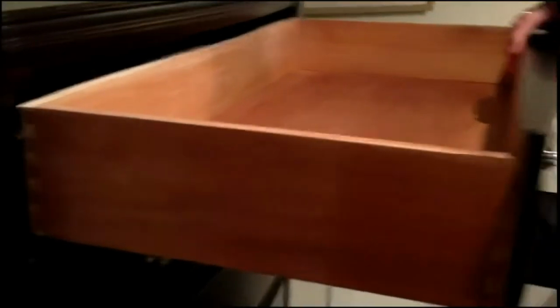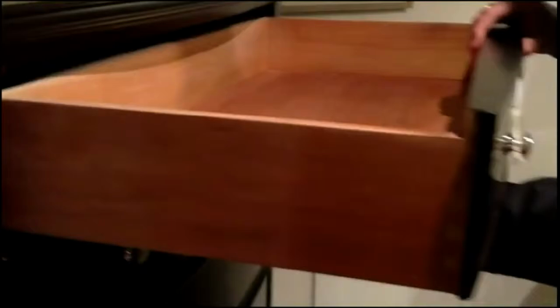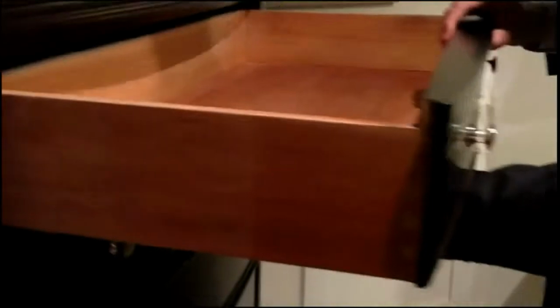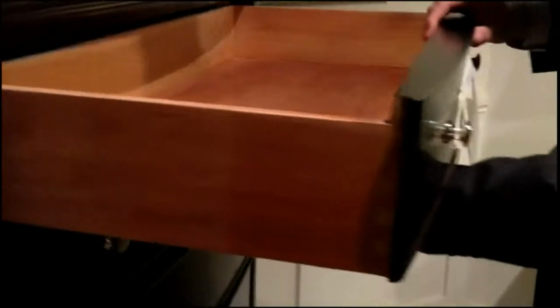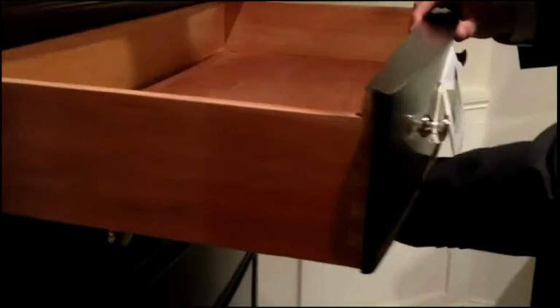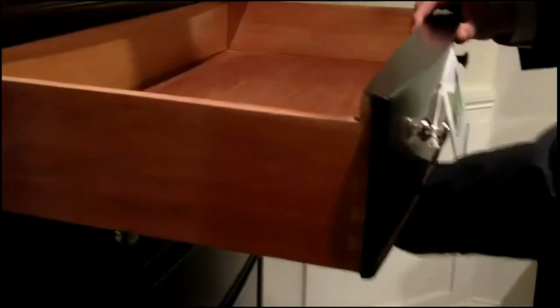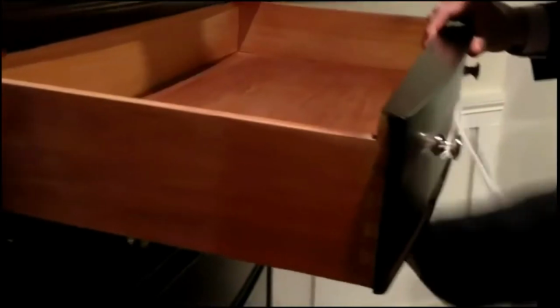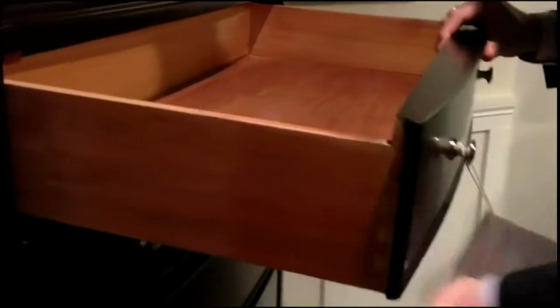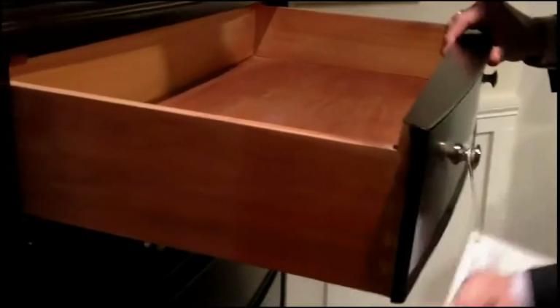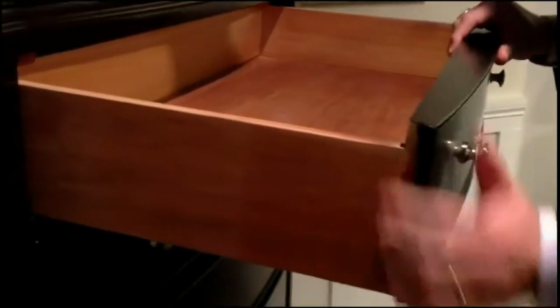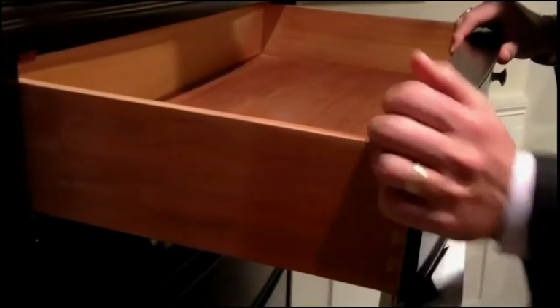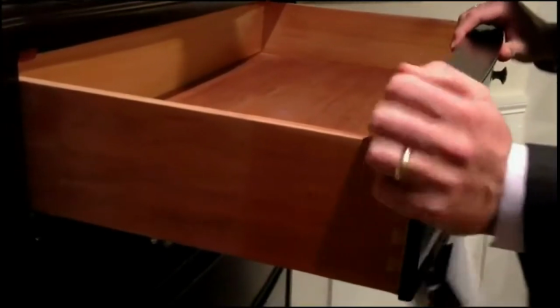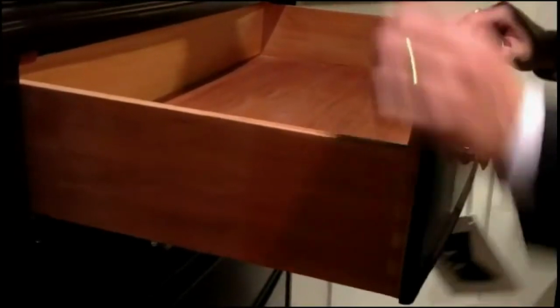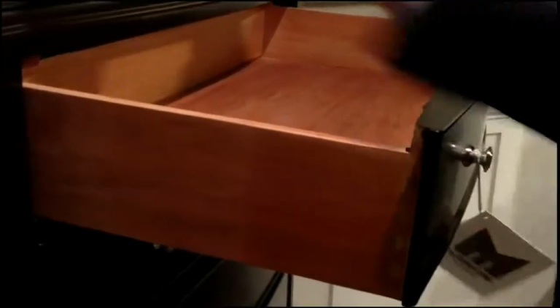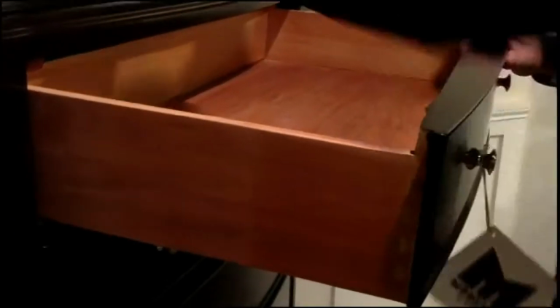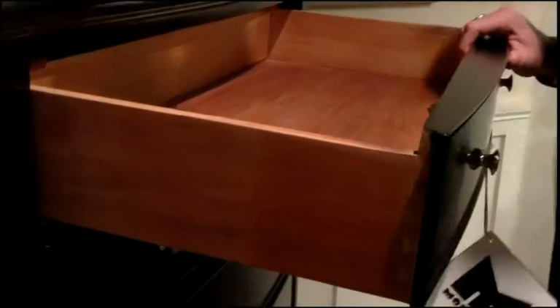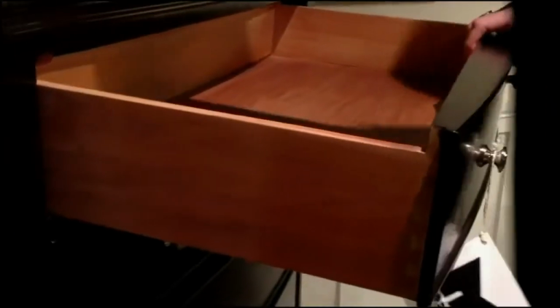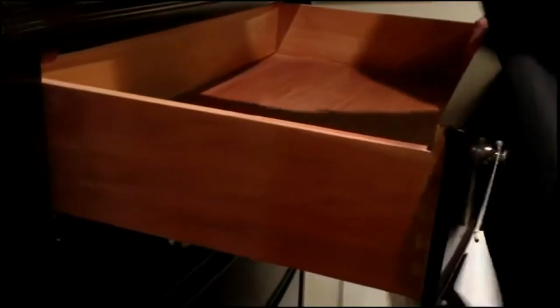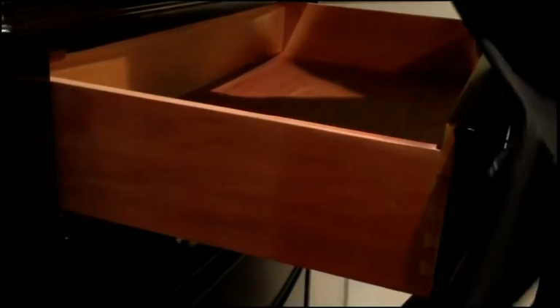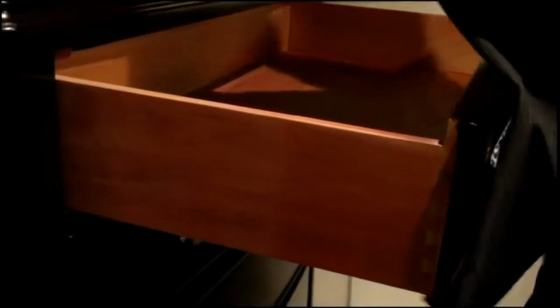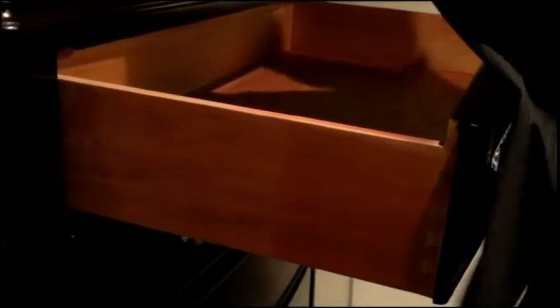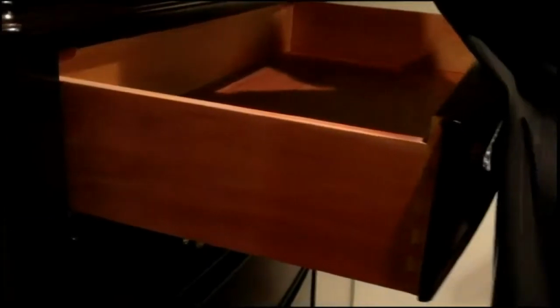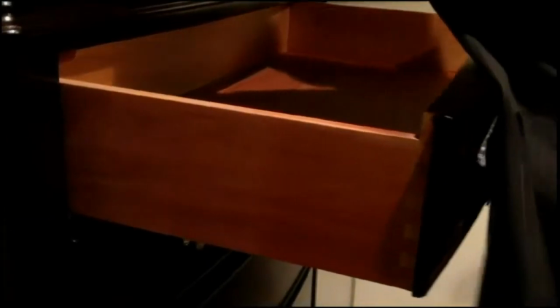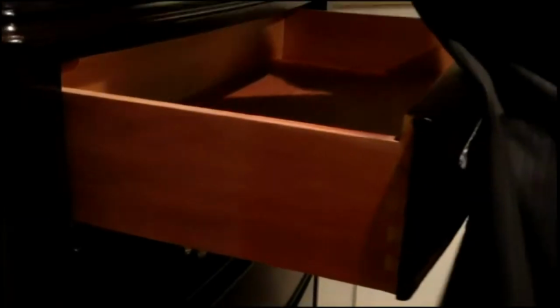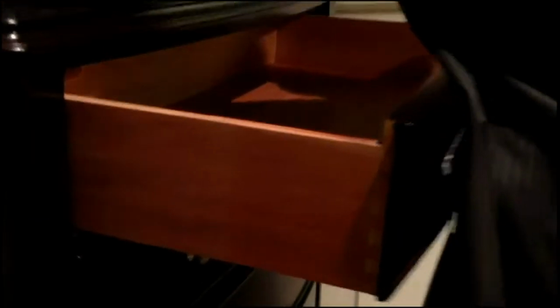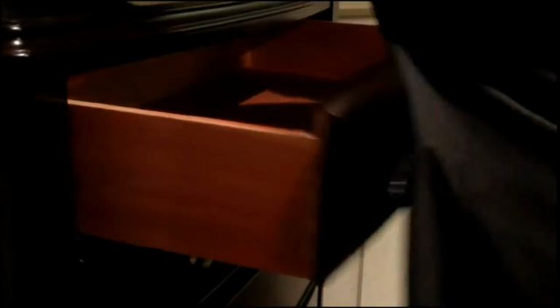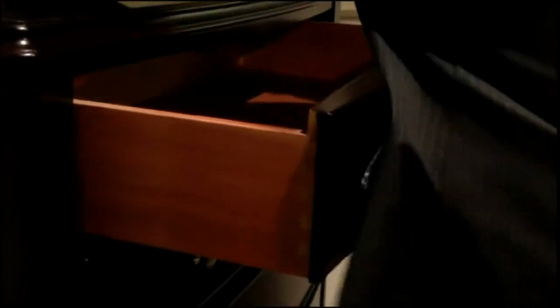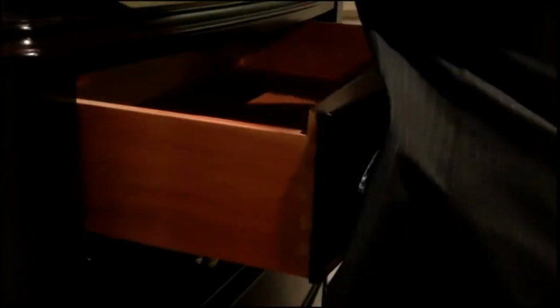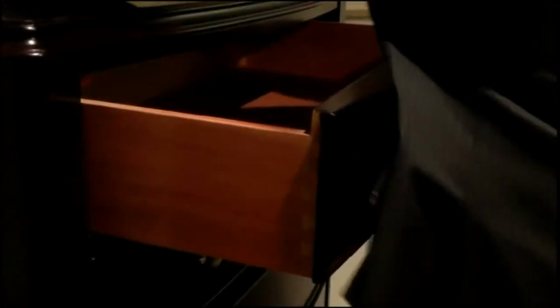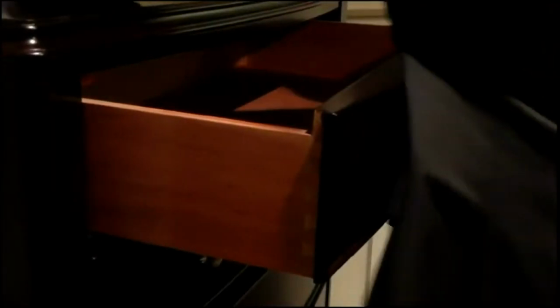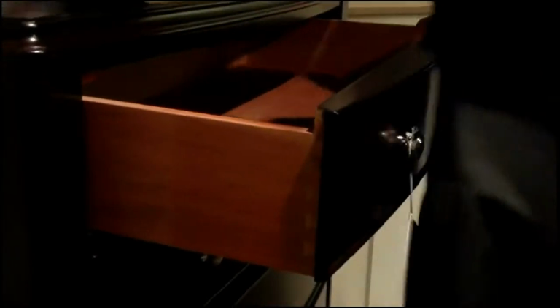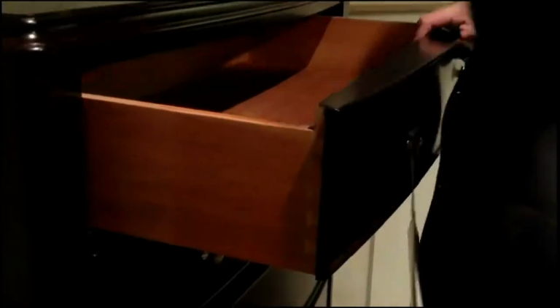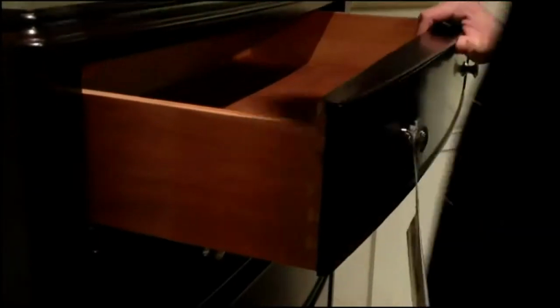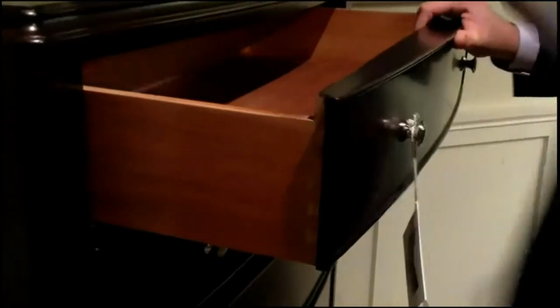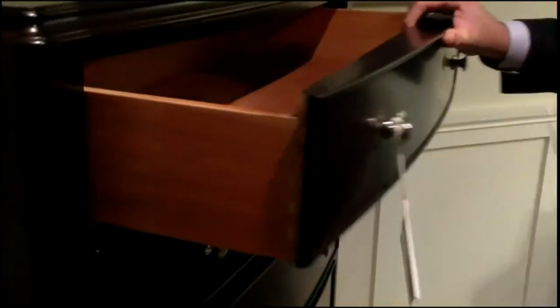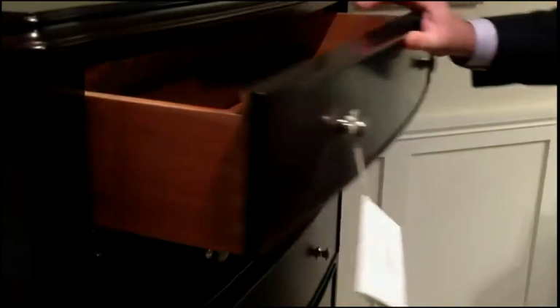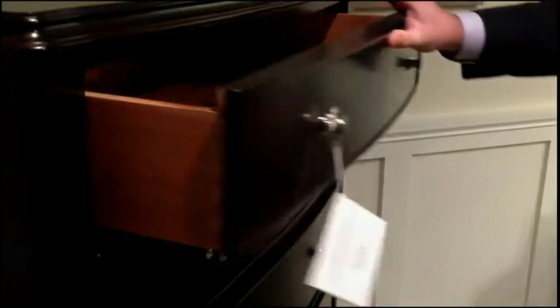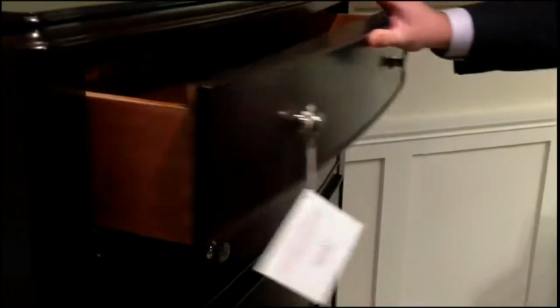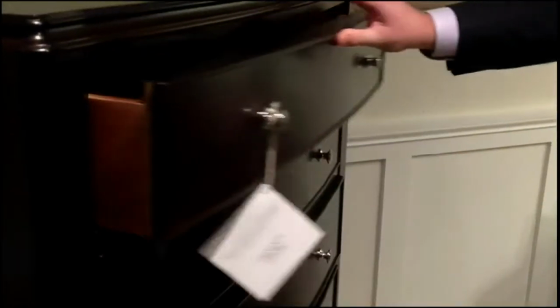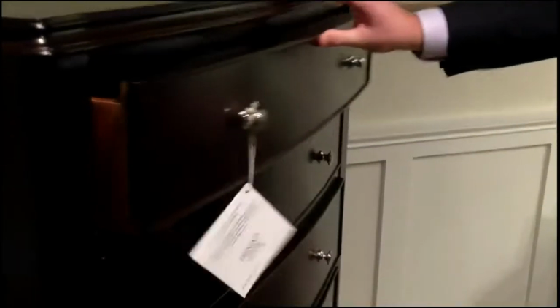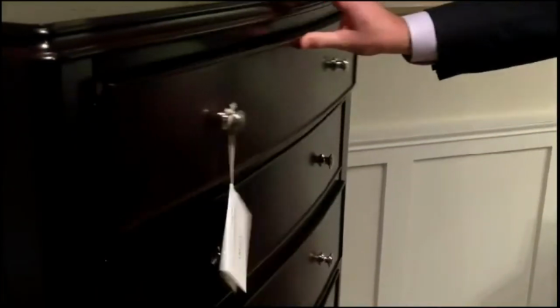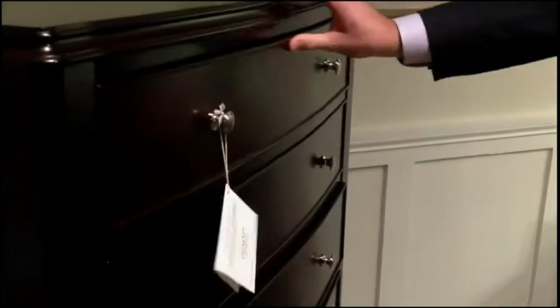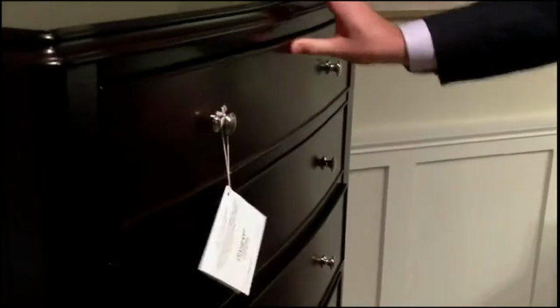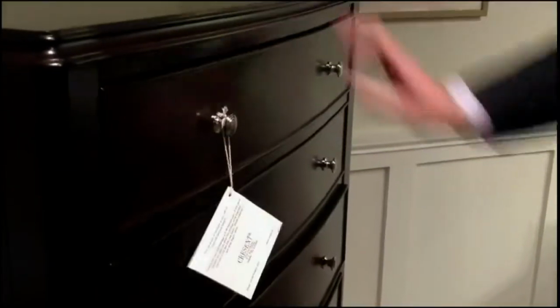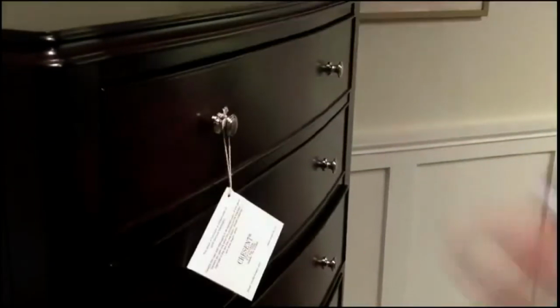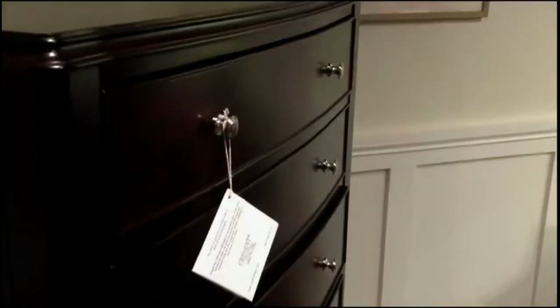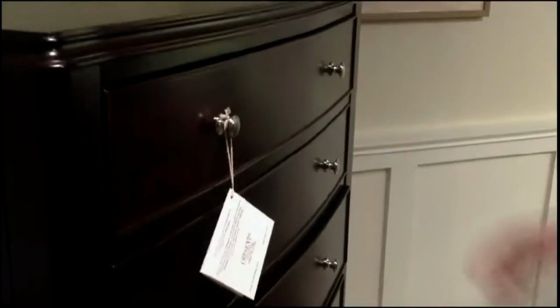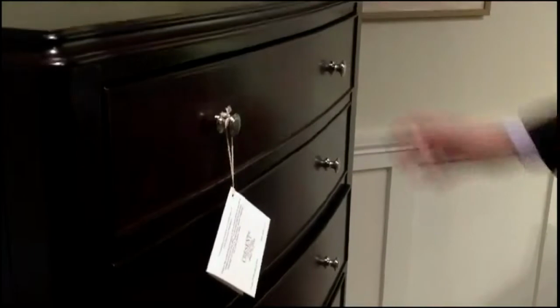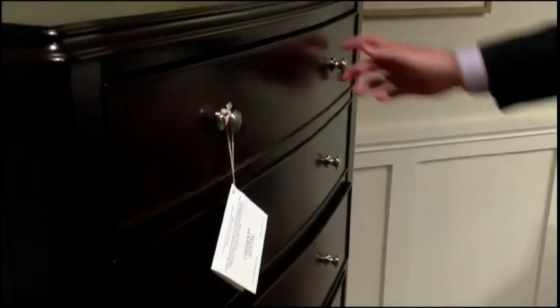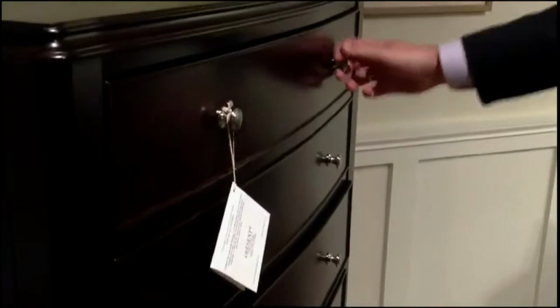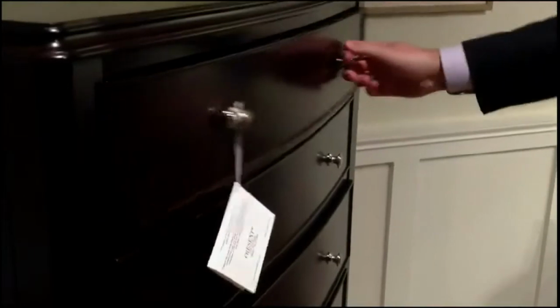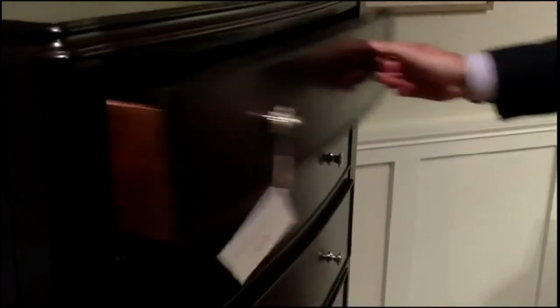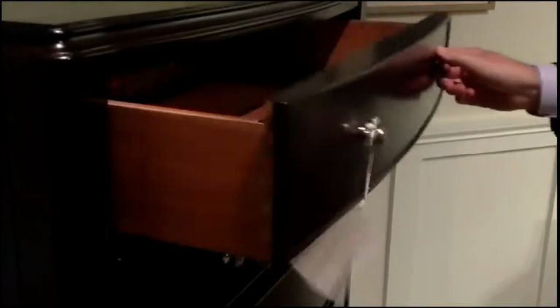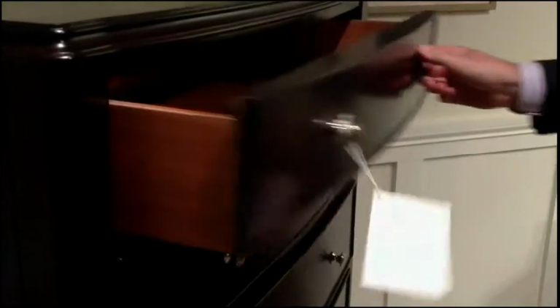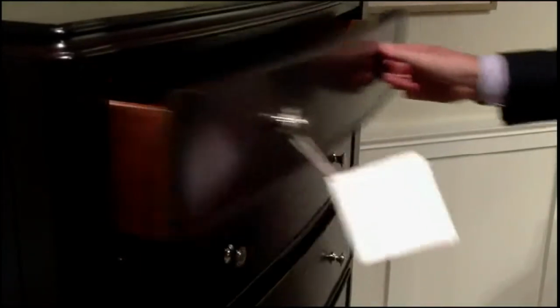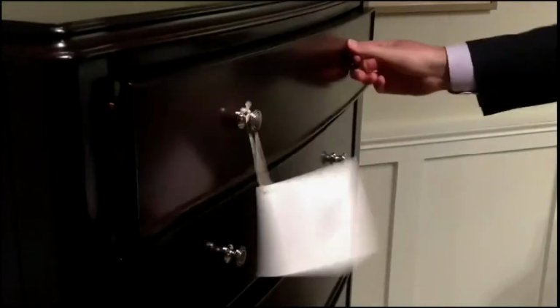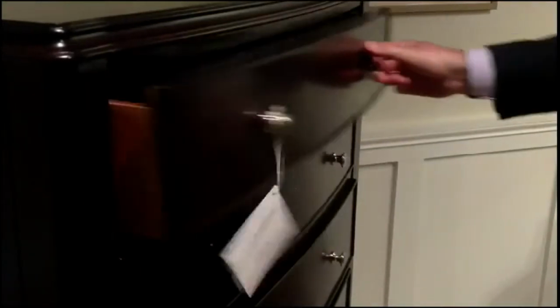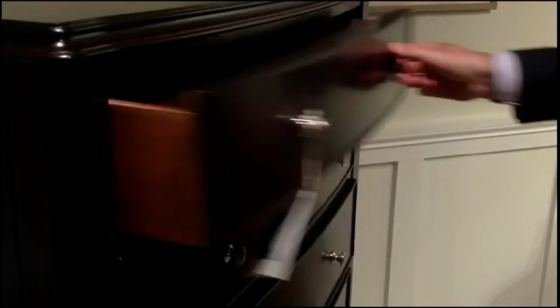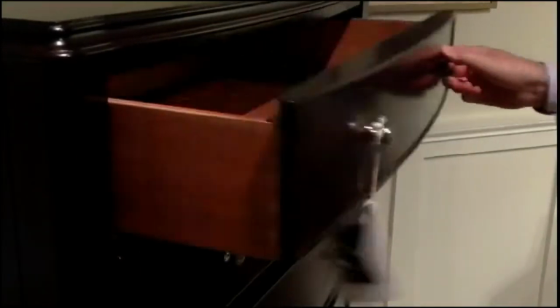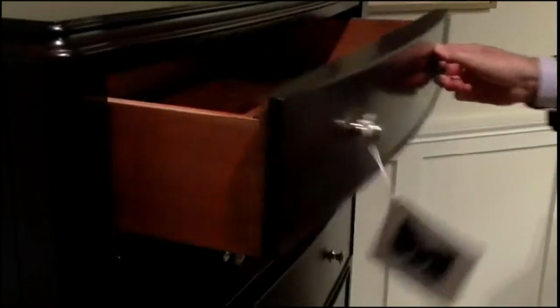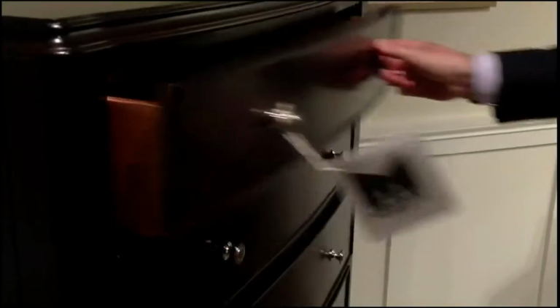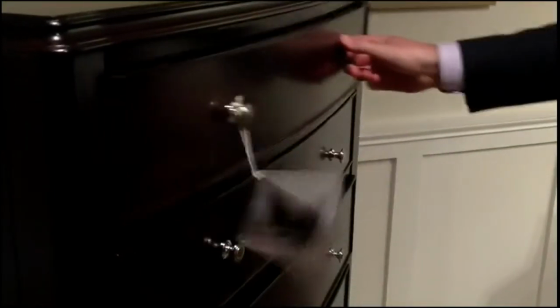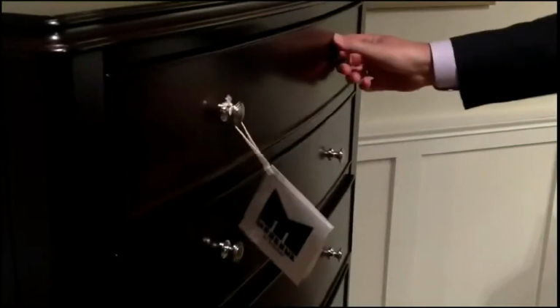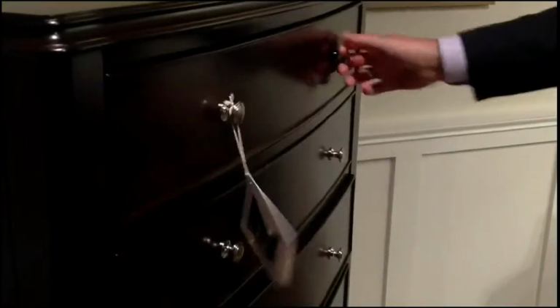To reinsert the drawer, align on the guide, grip the case, and push the drawer in until the drawer stop releases.